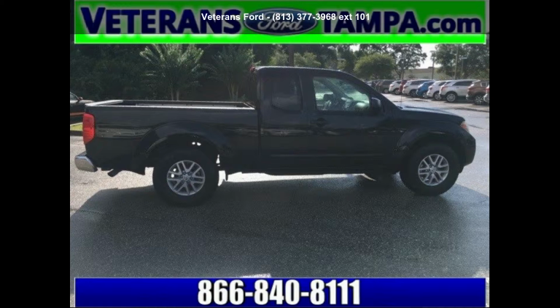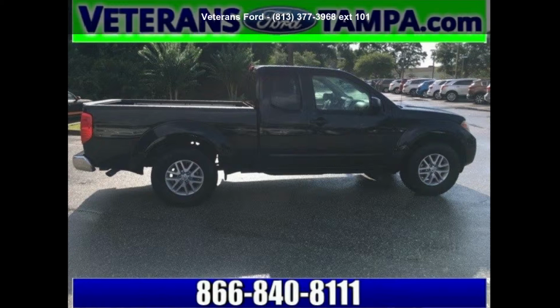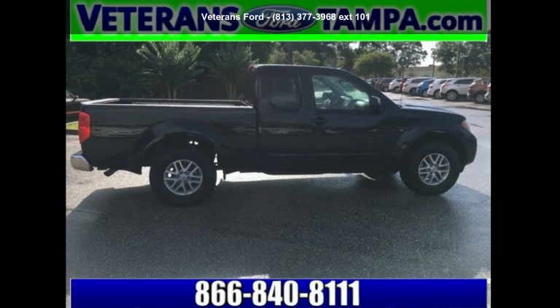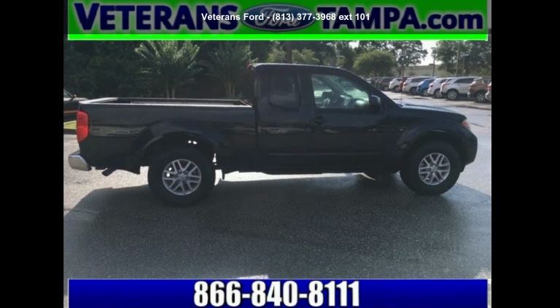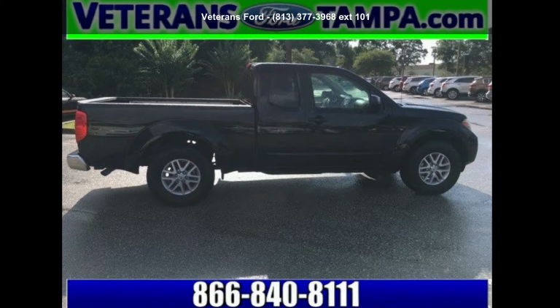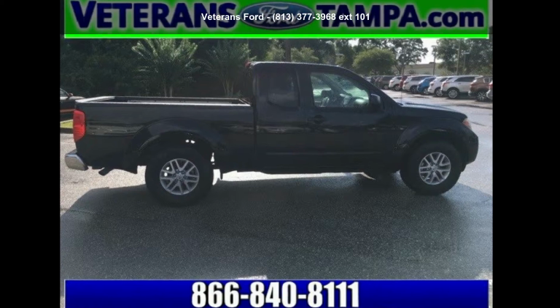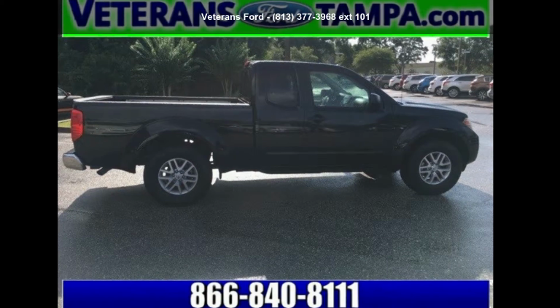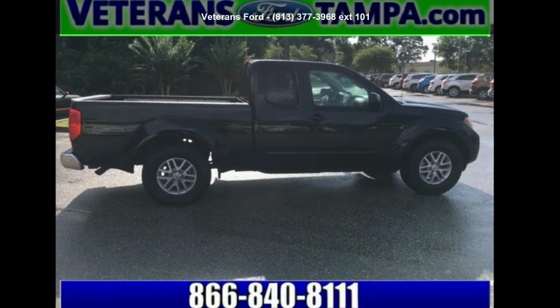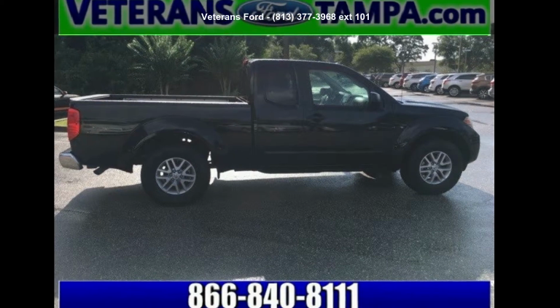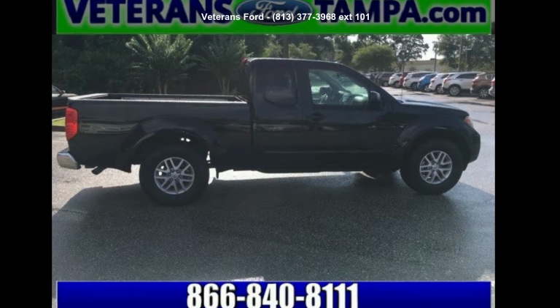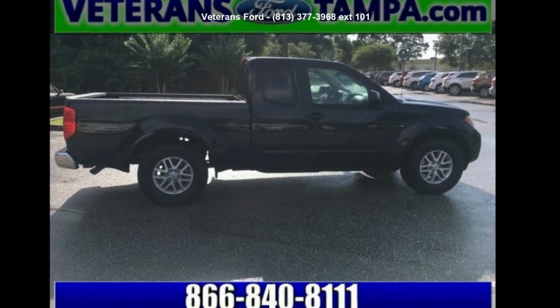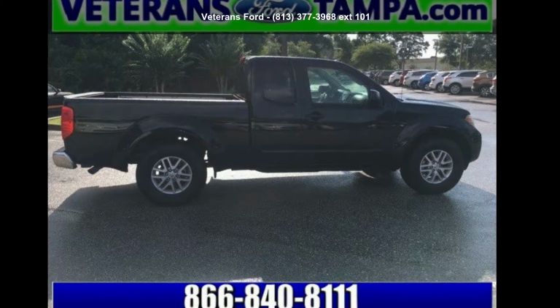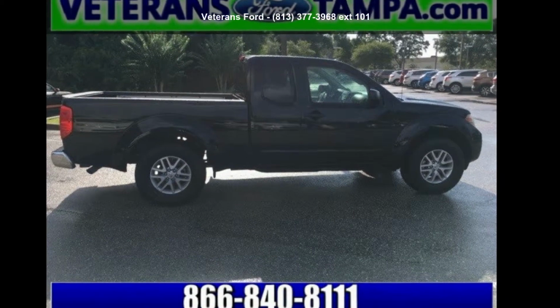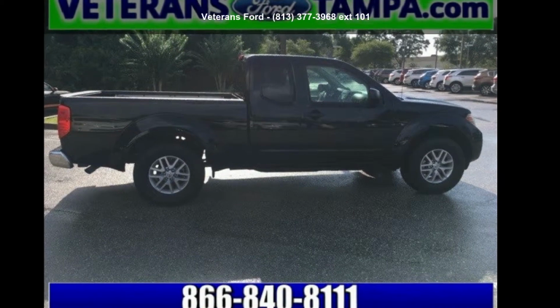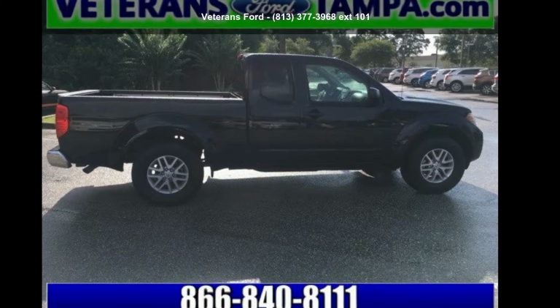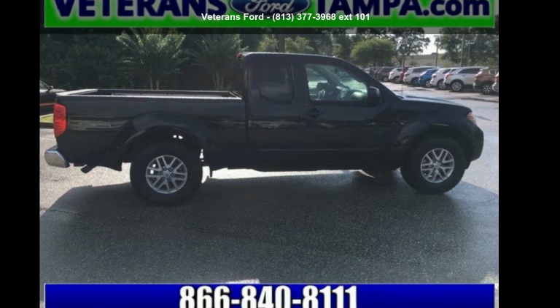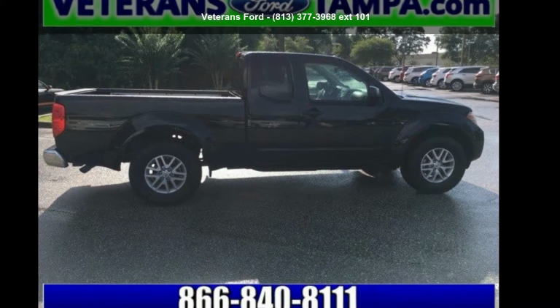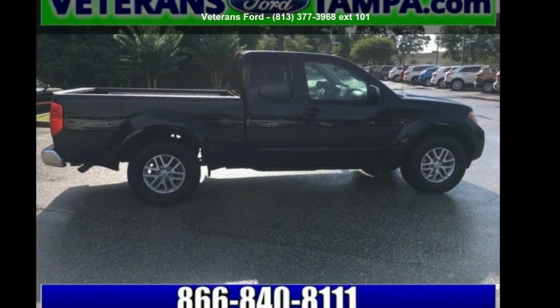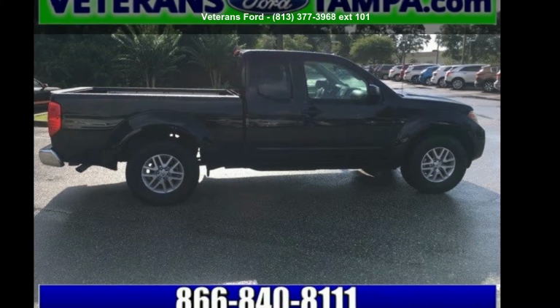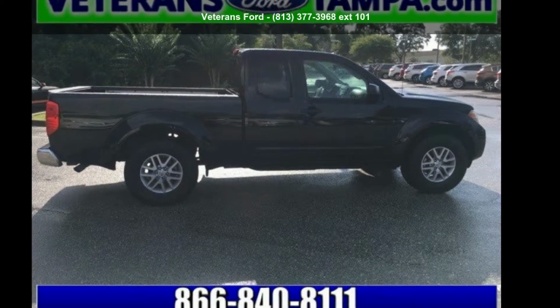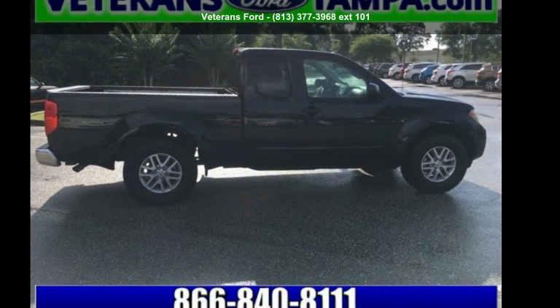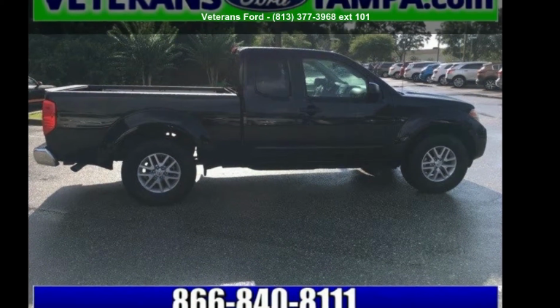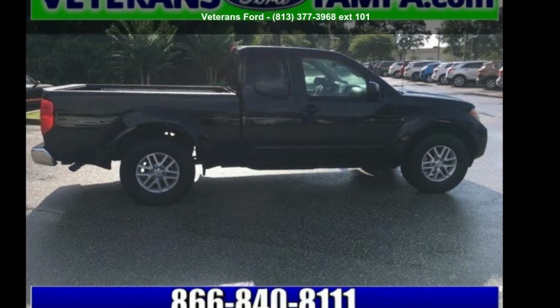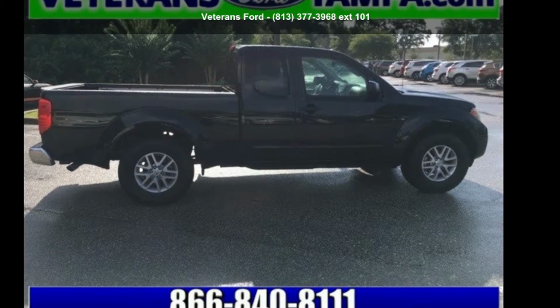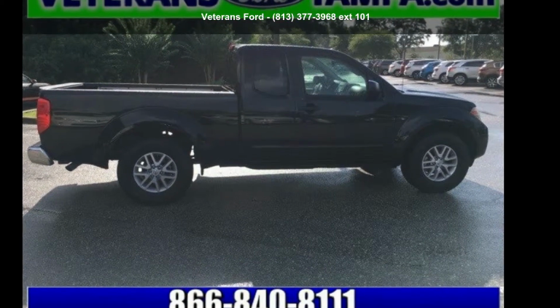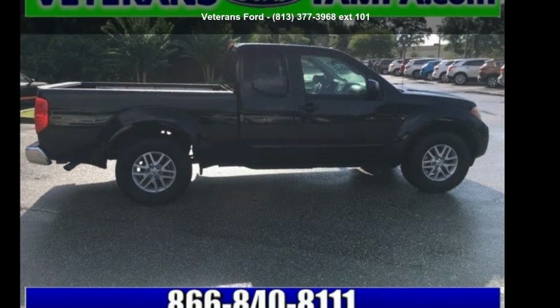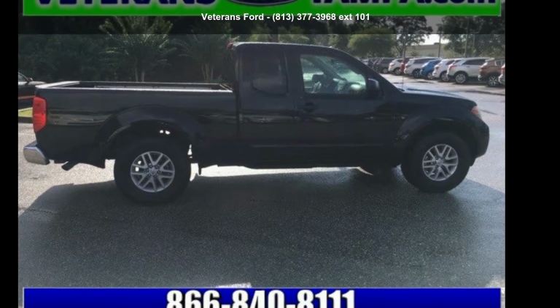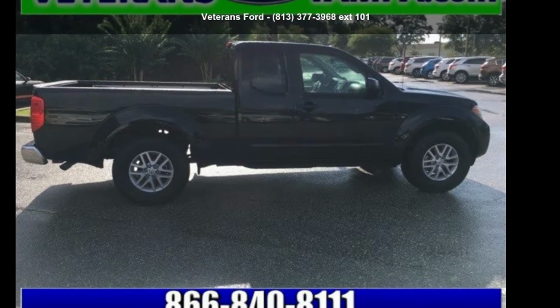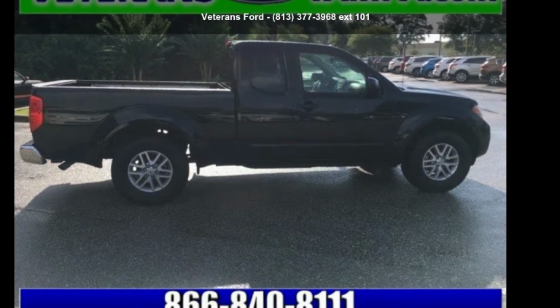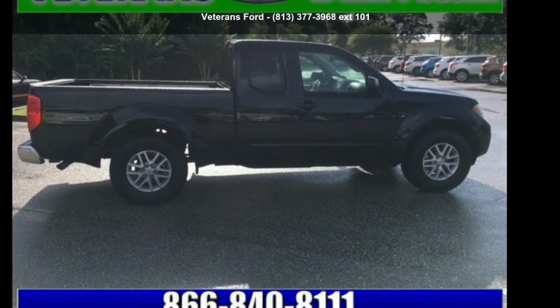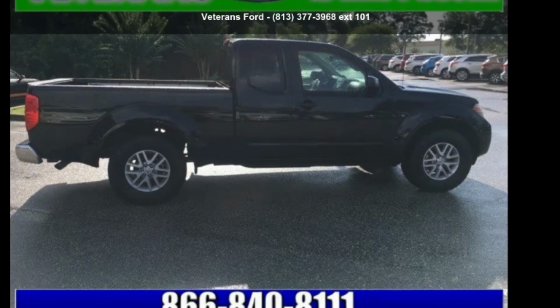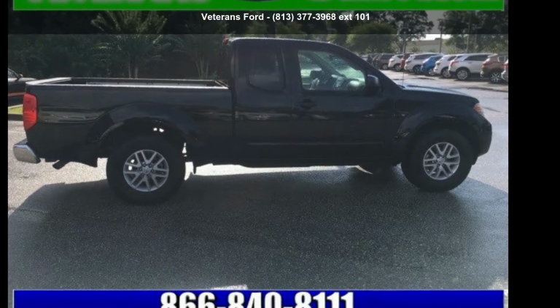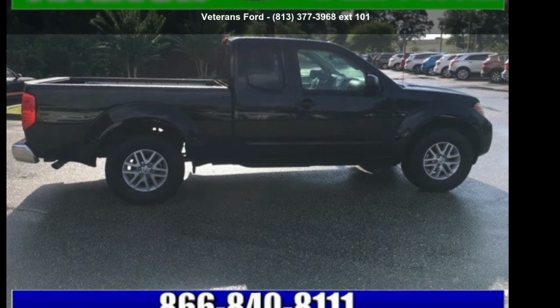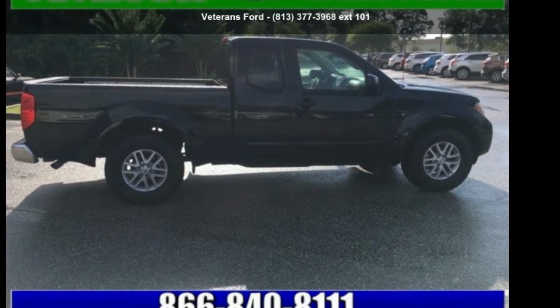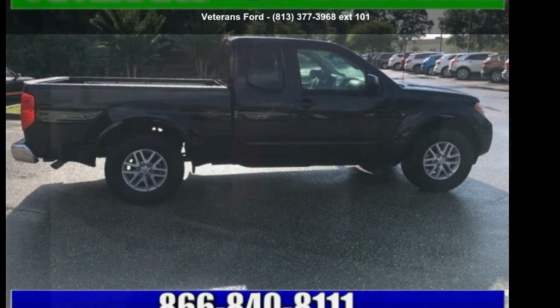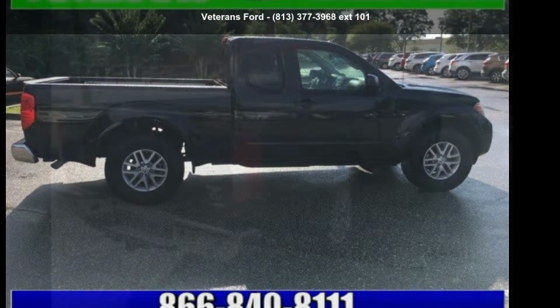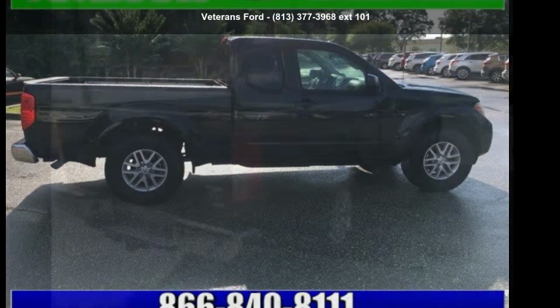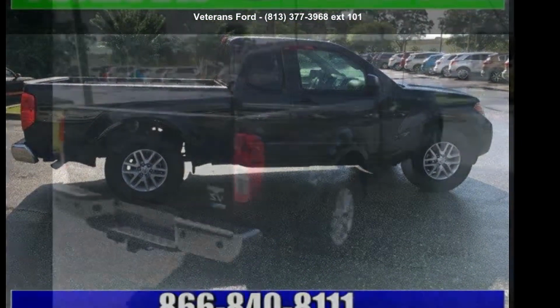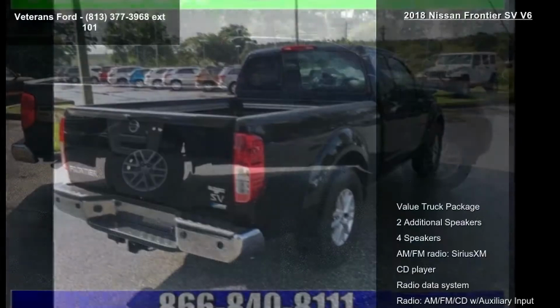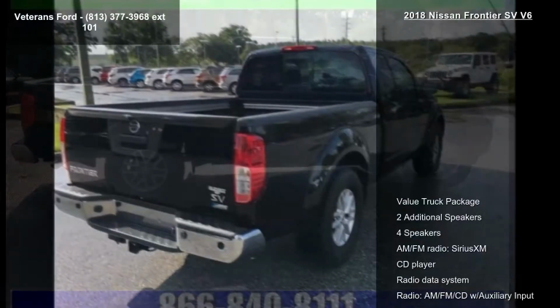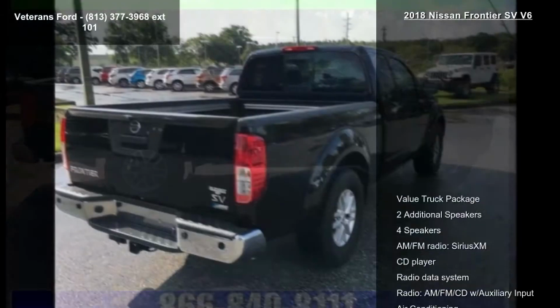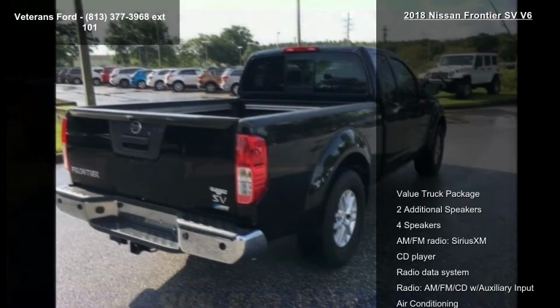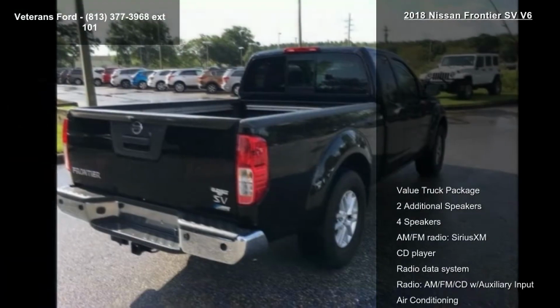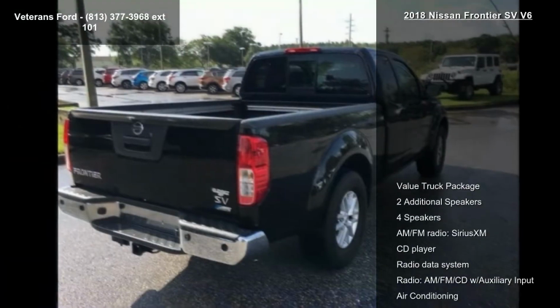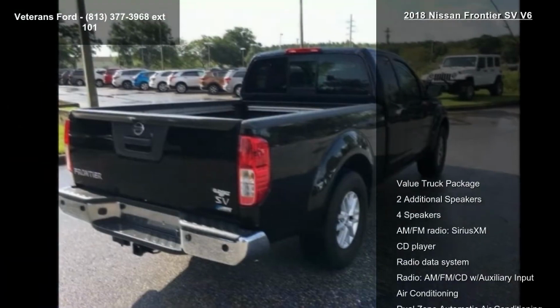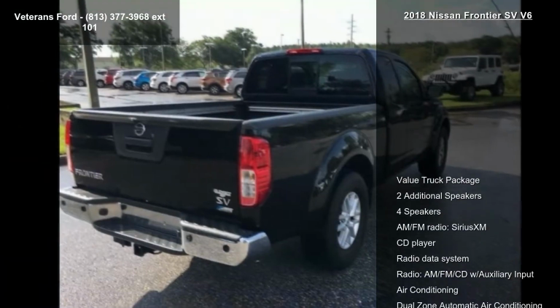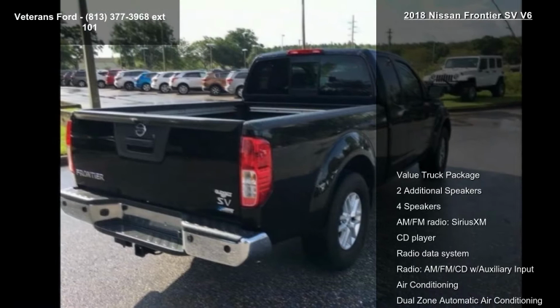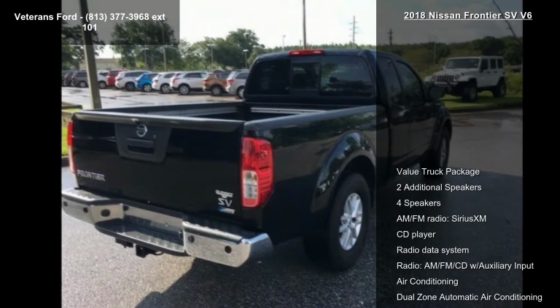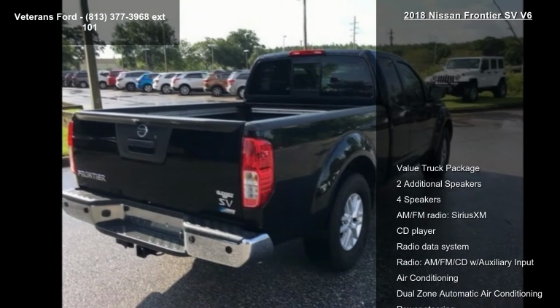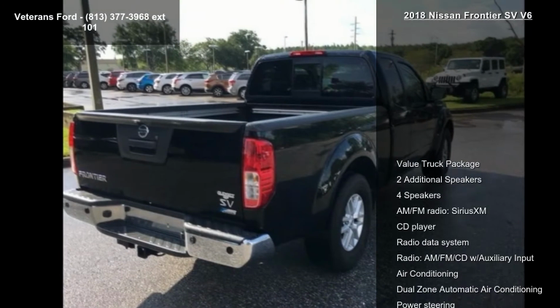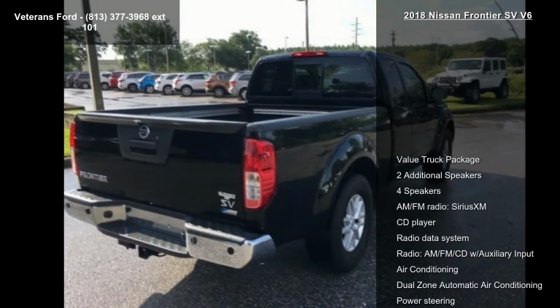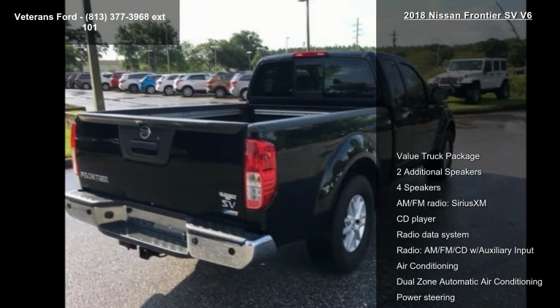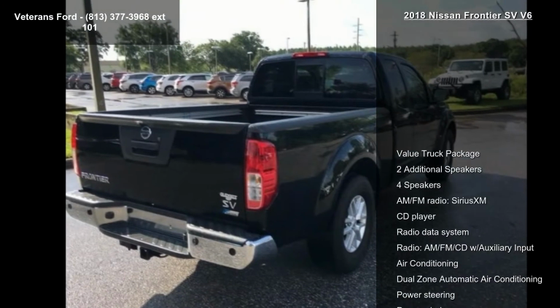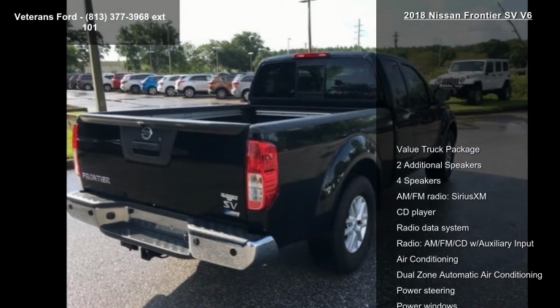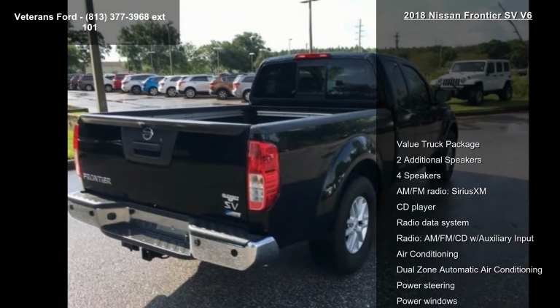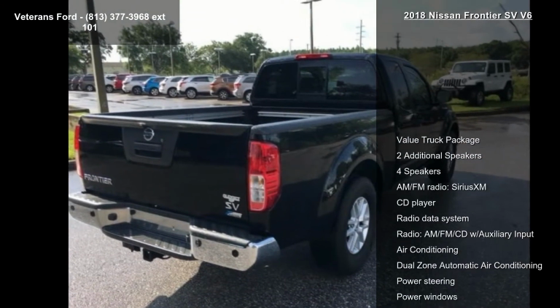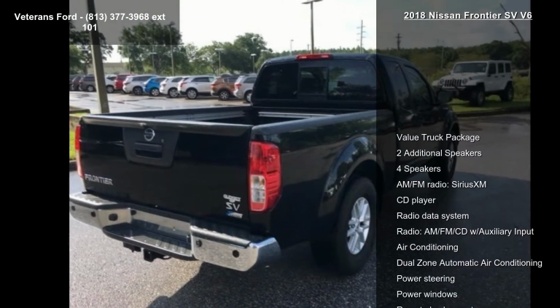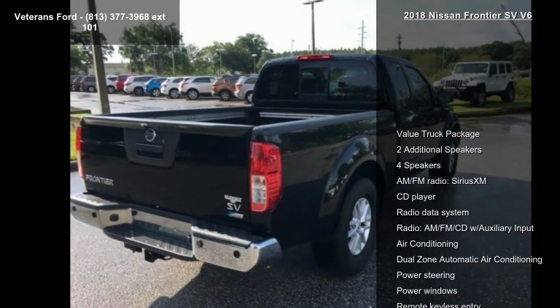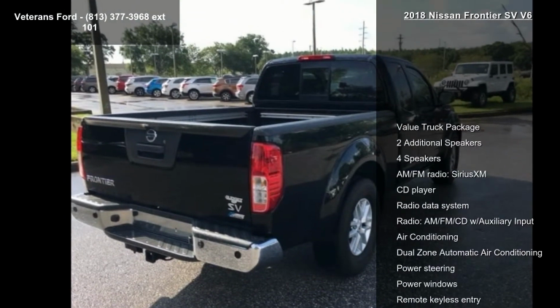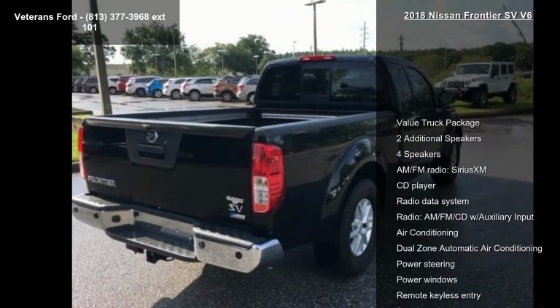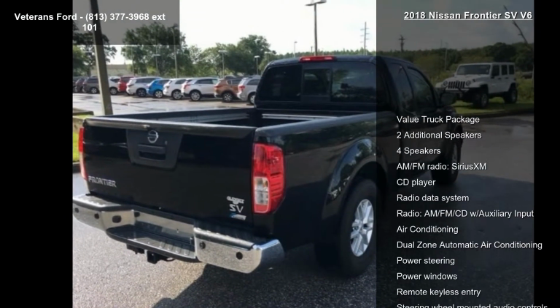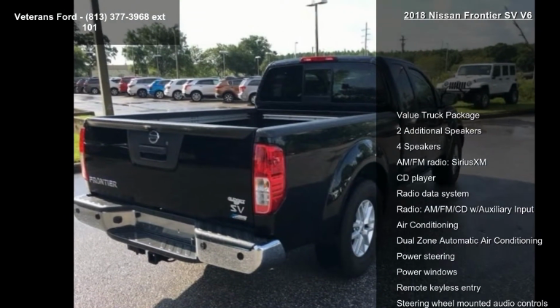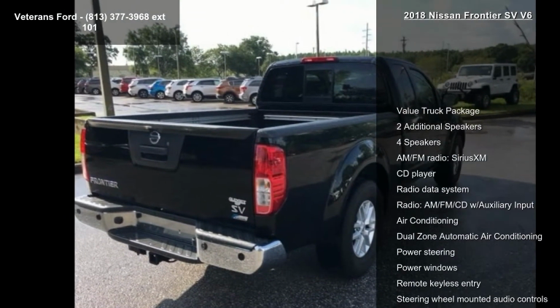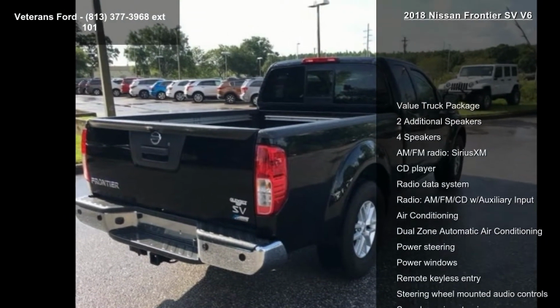Arrive in style with this Nissan 2018 Frontier SV V6. This may be the set of wheels you've been looking for.